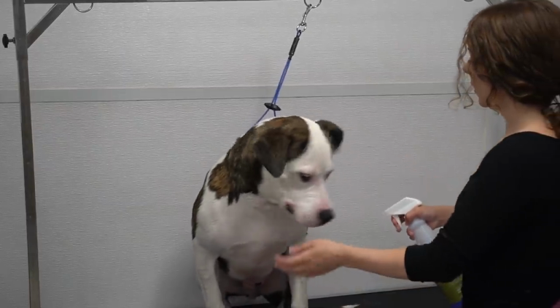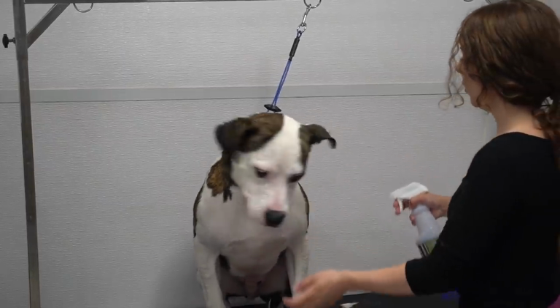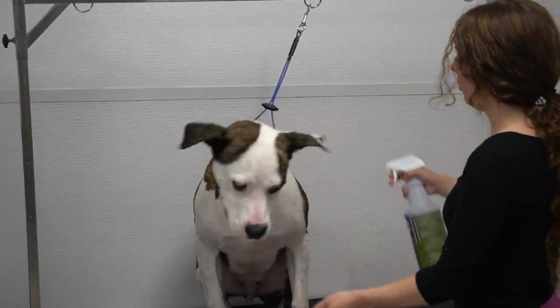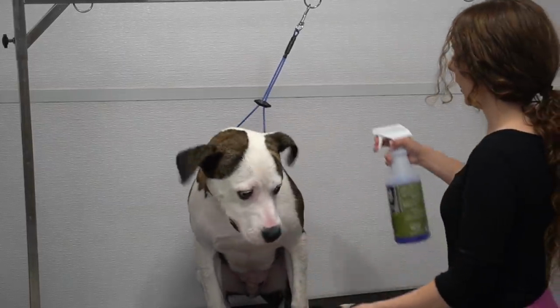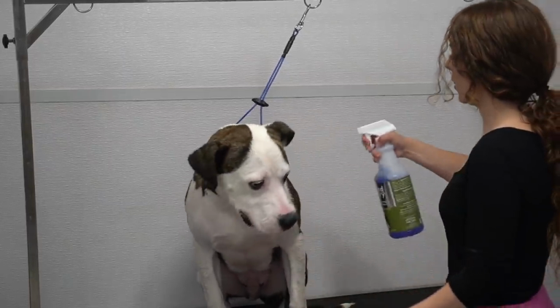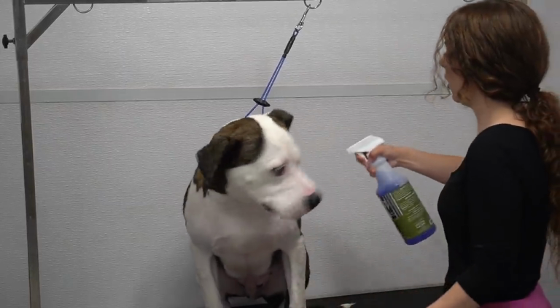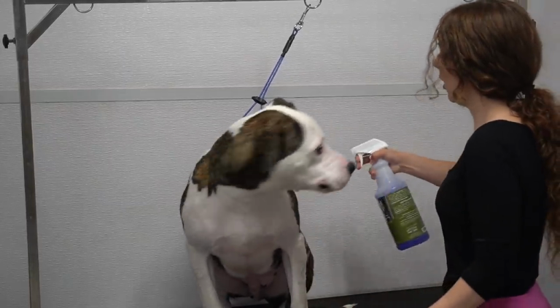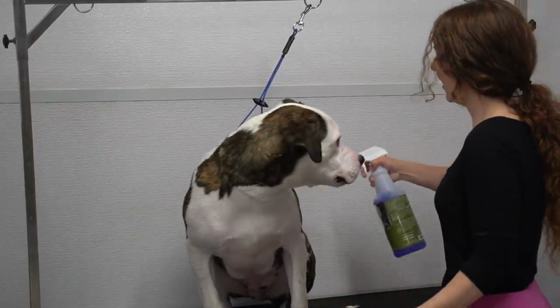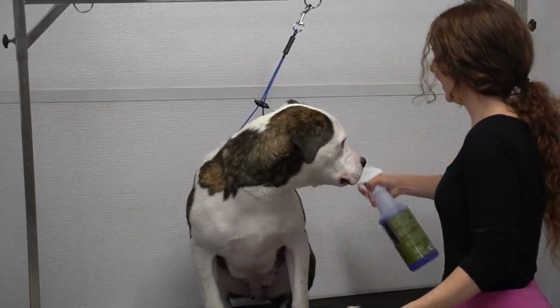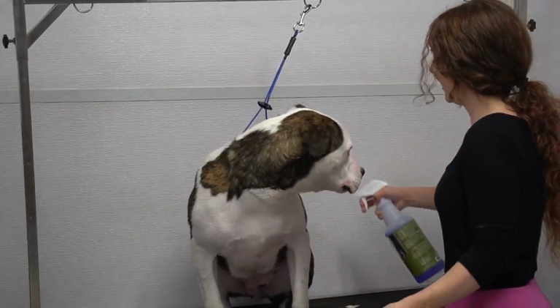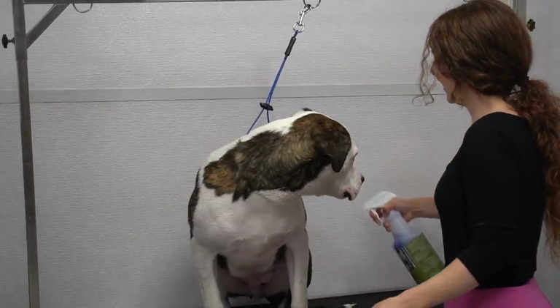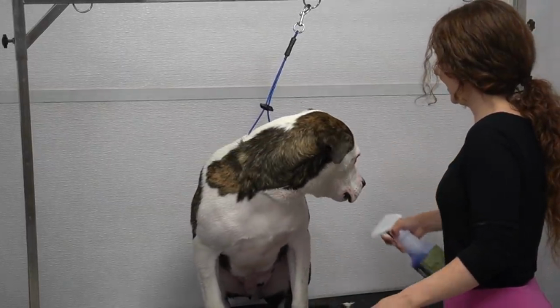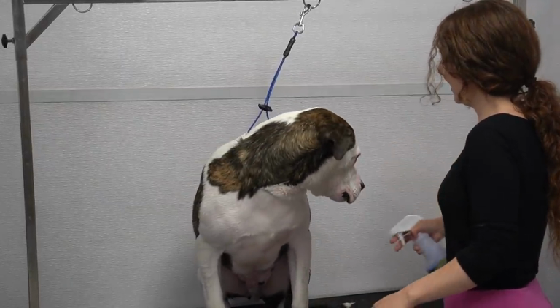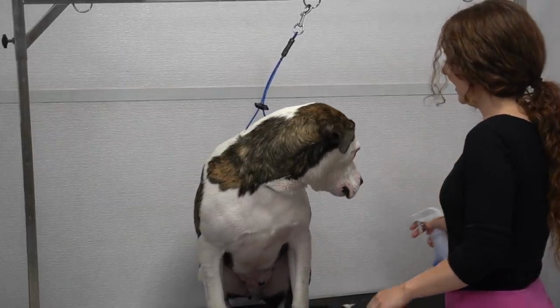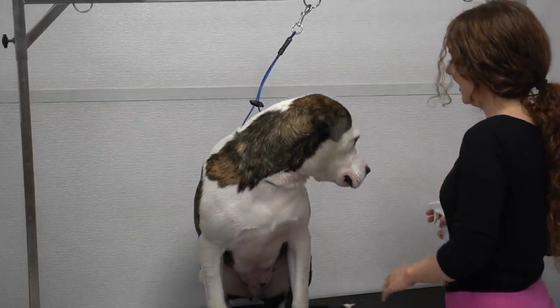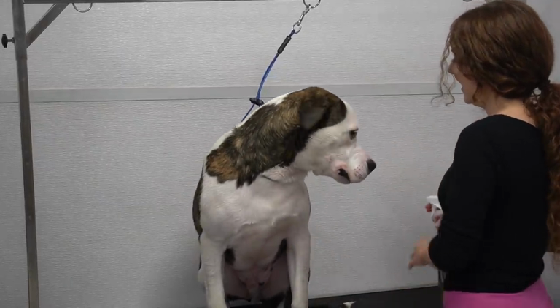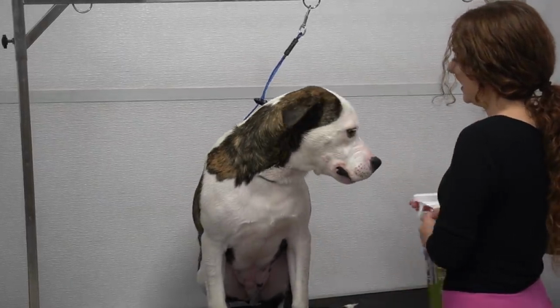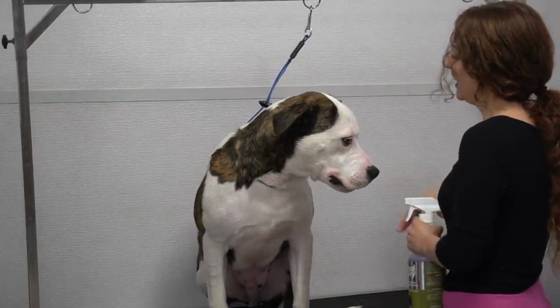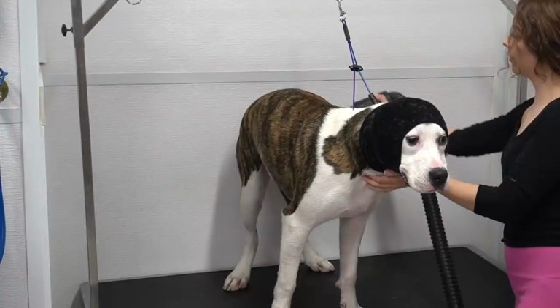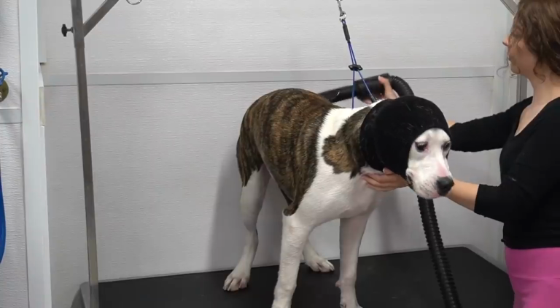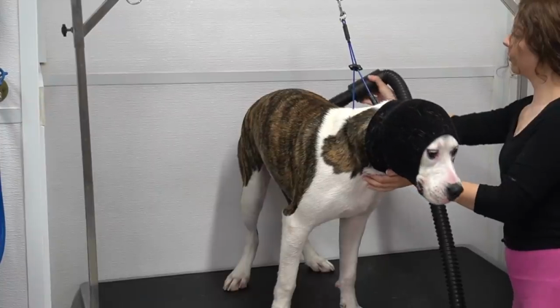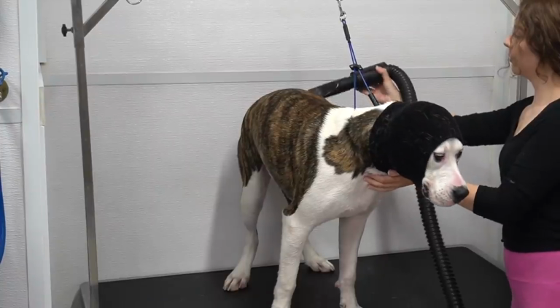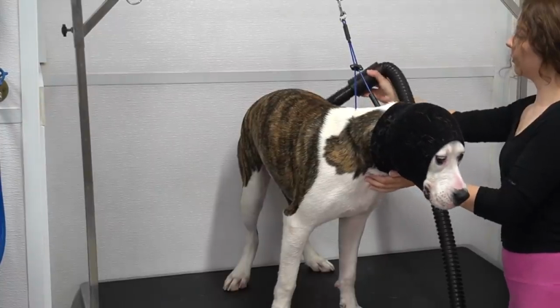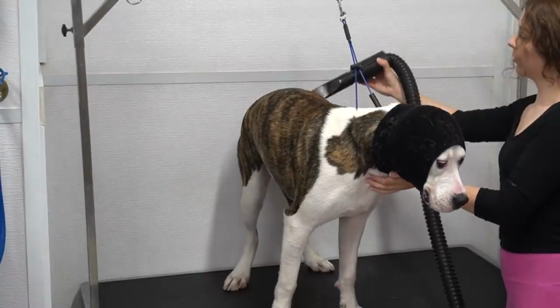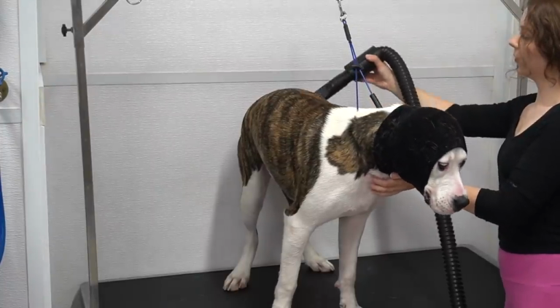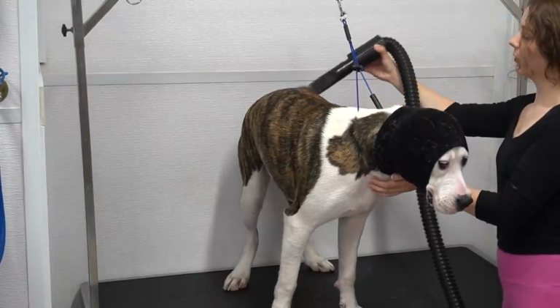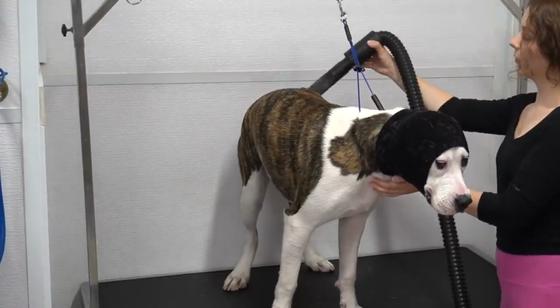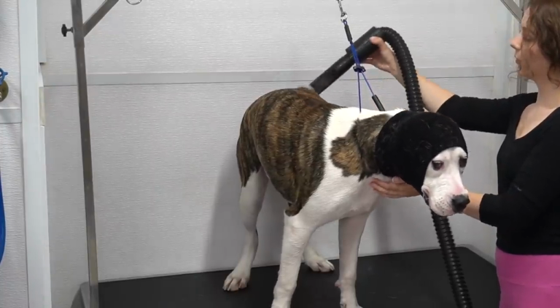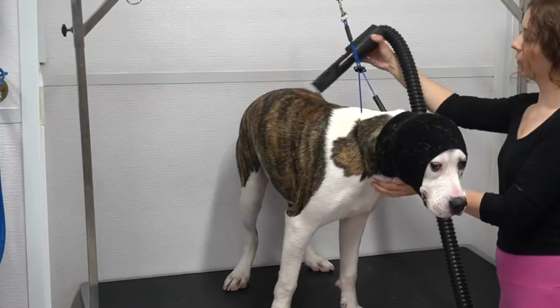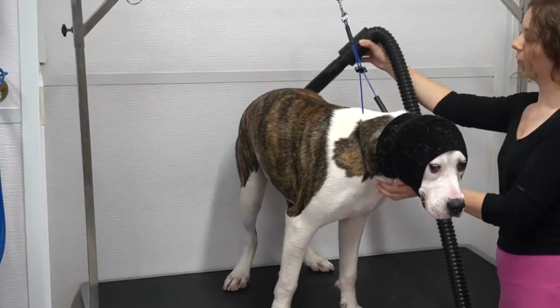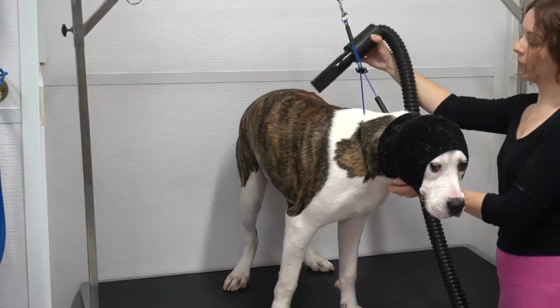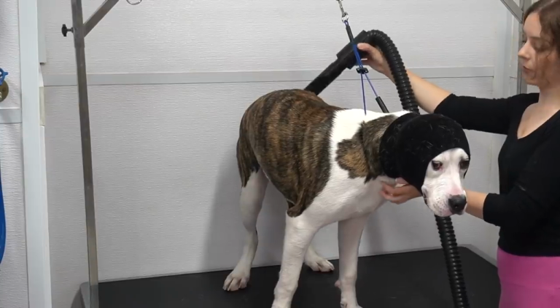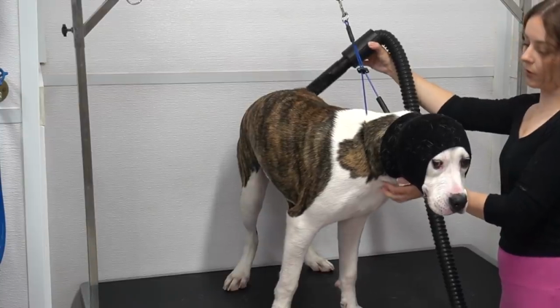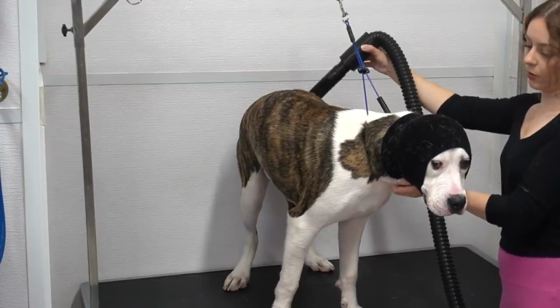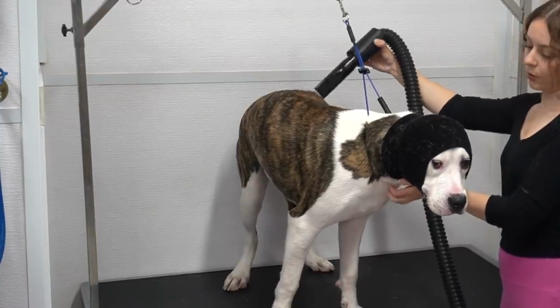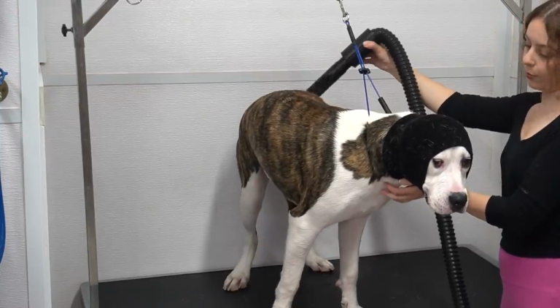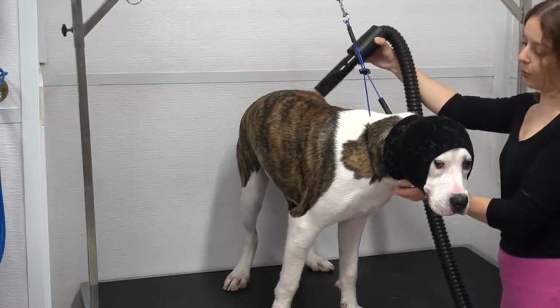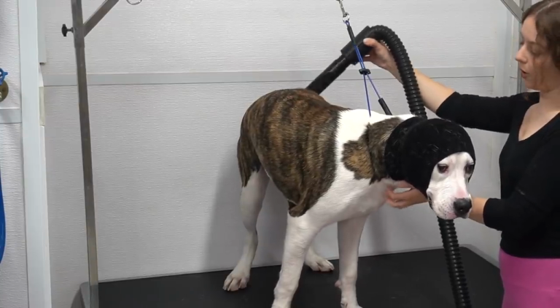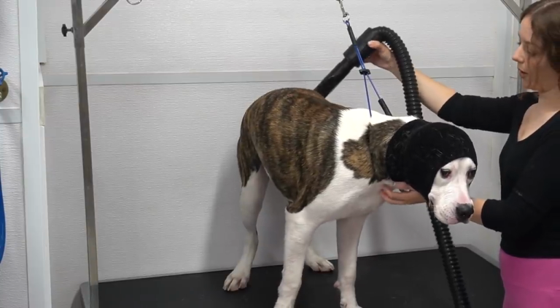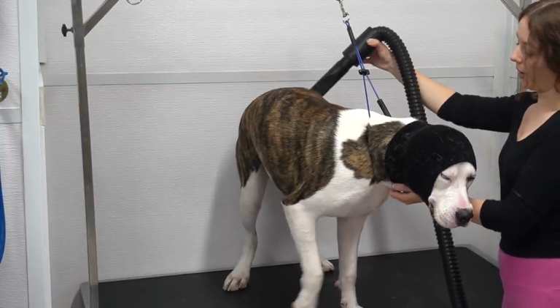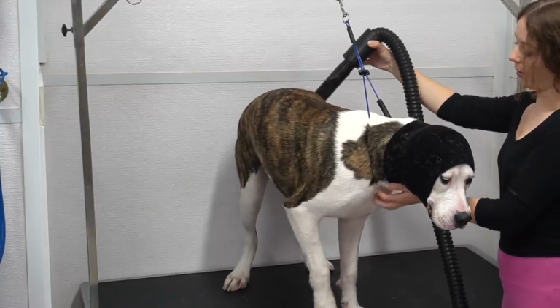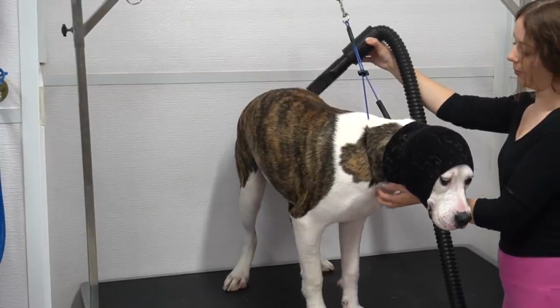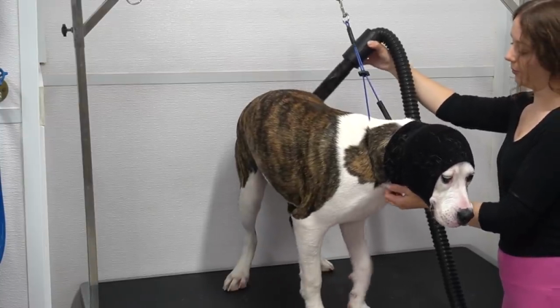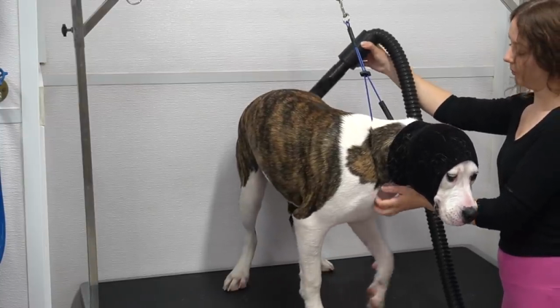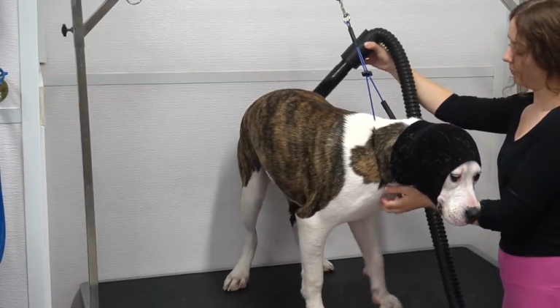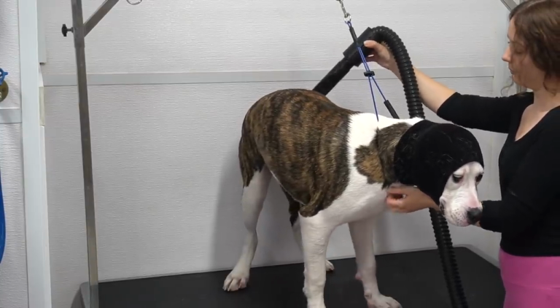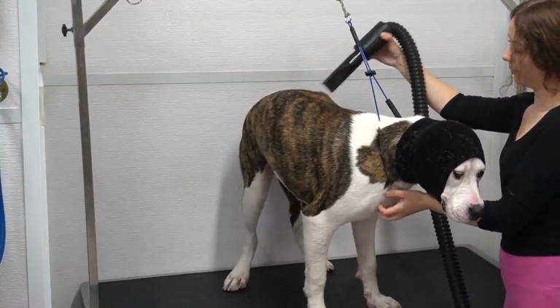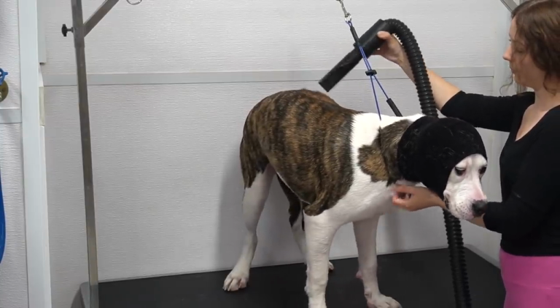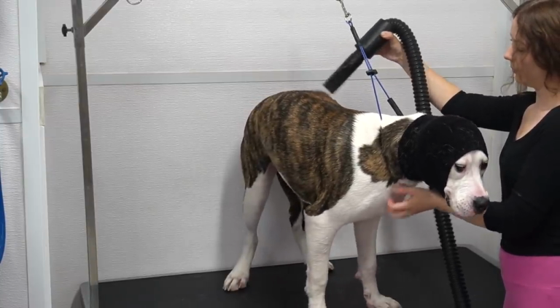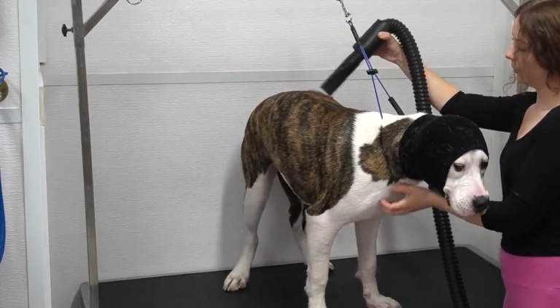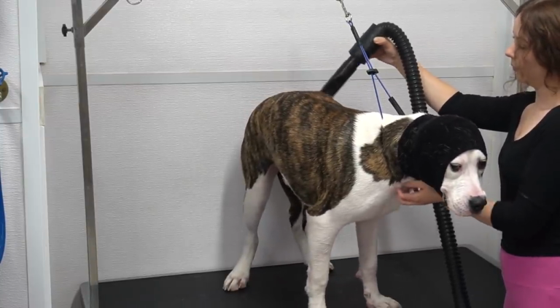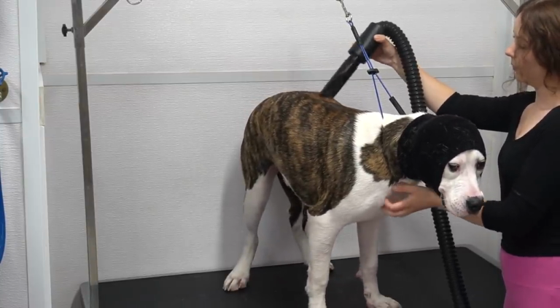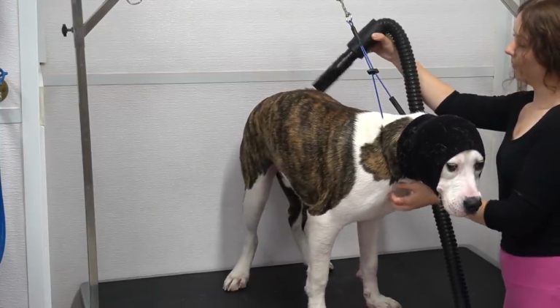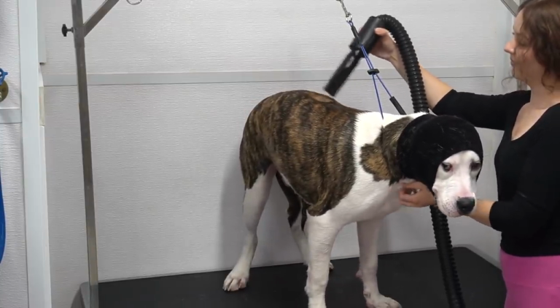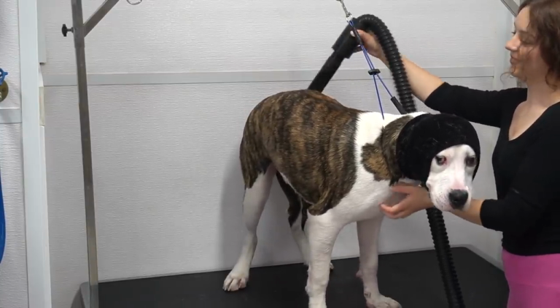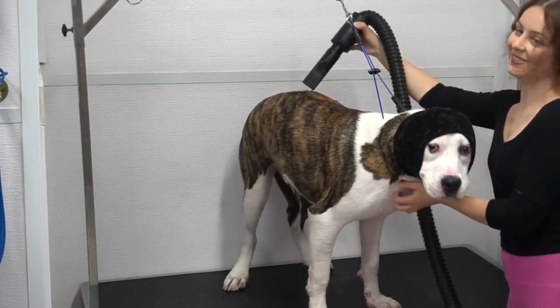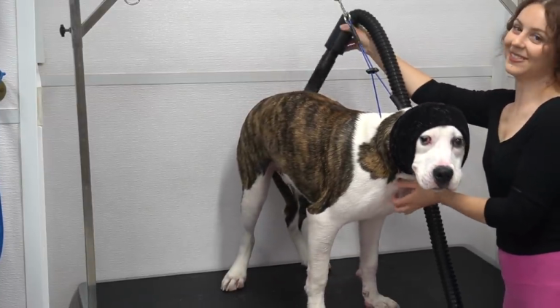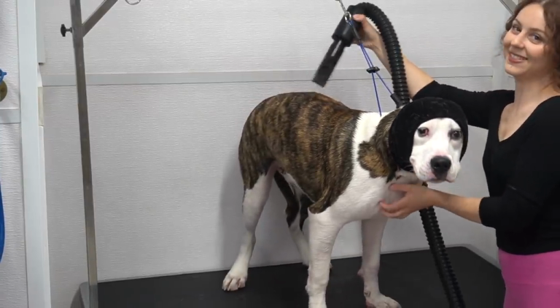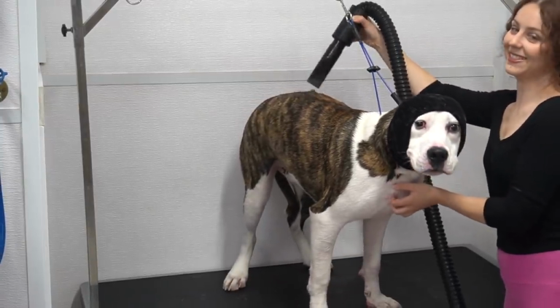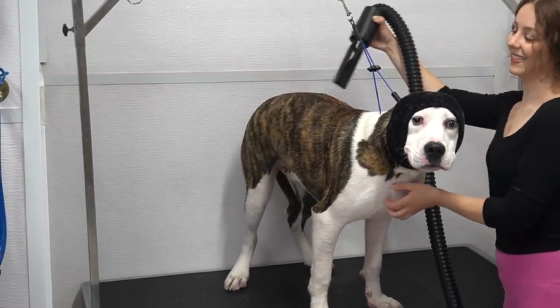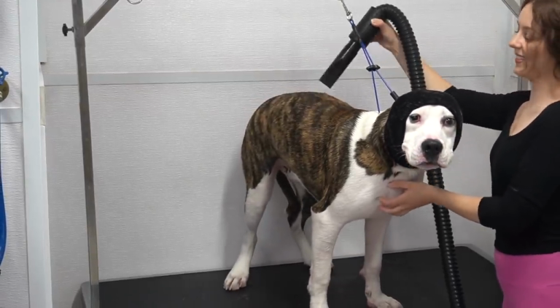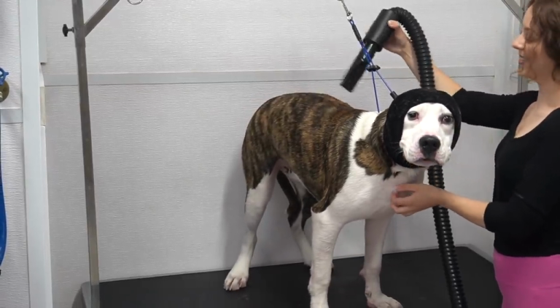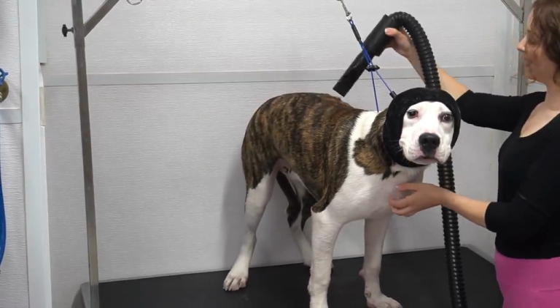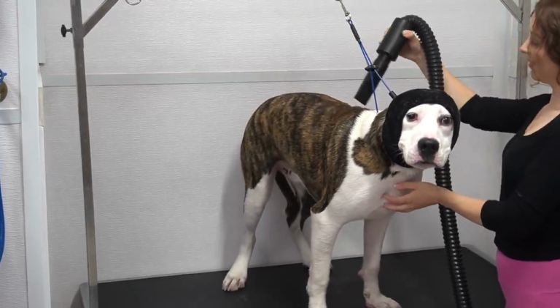I spray him down in our speed dry spray, and now I ask that you all stand for the bulldog national anthem.